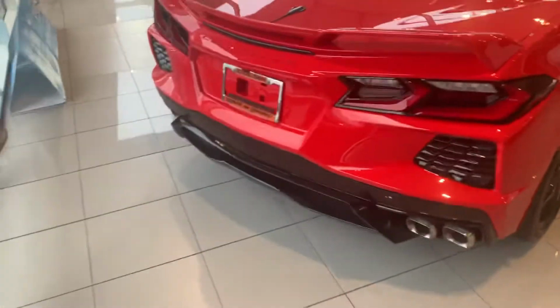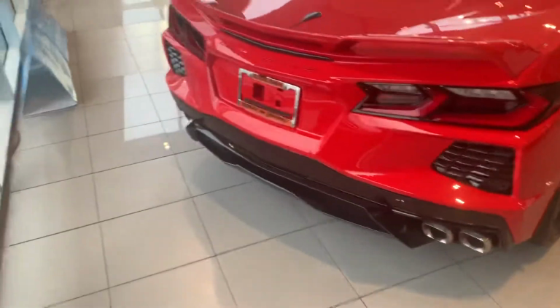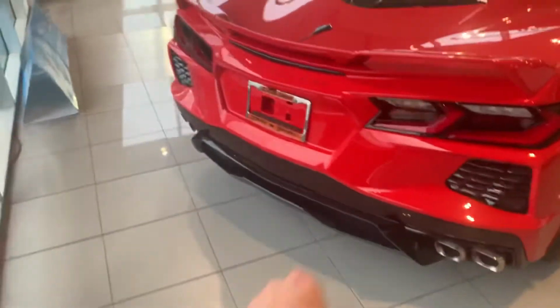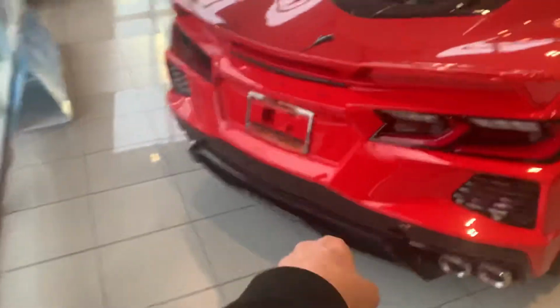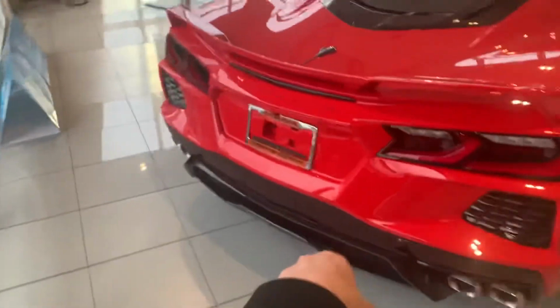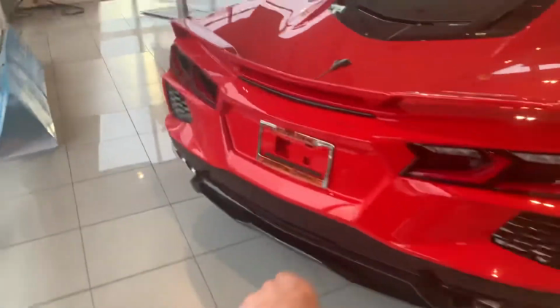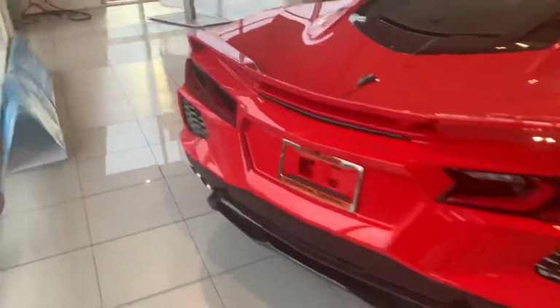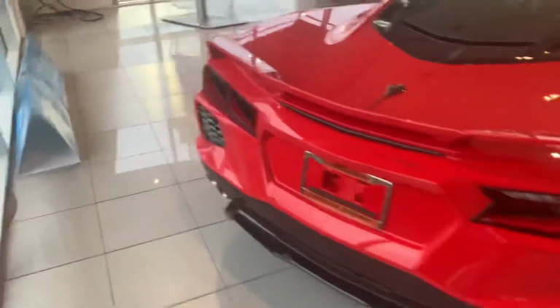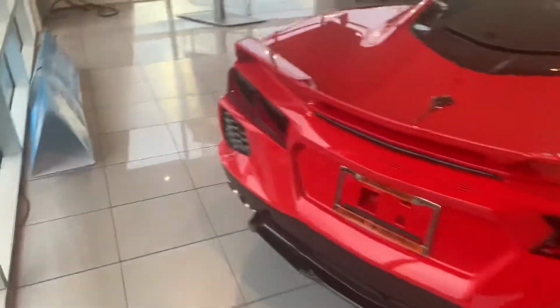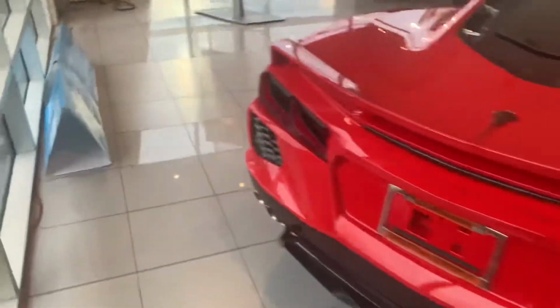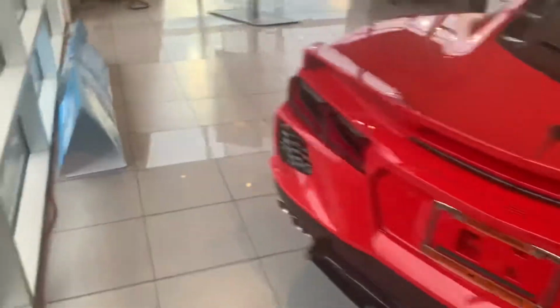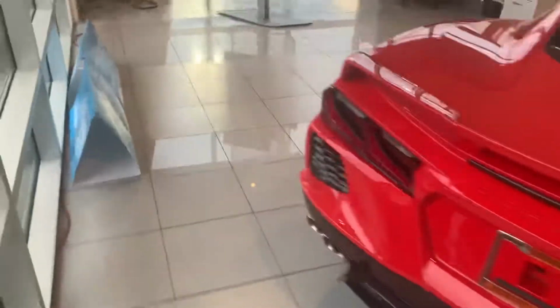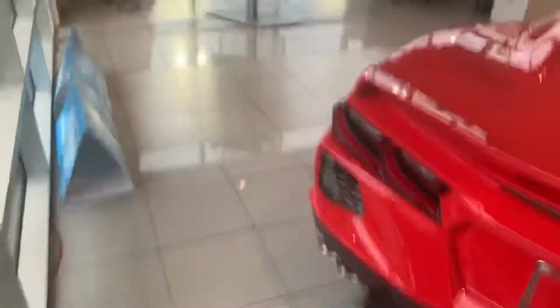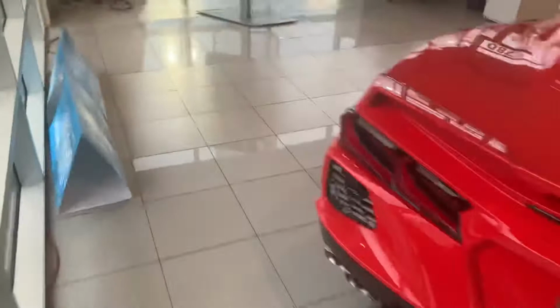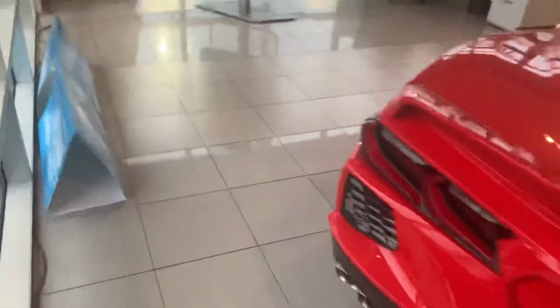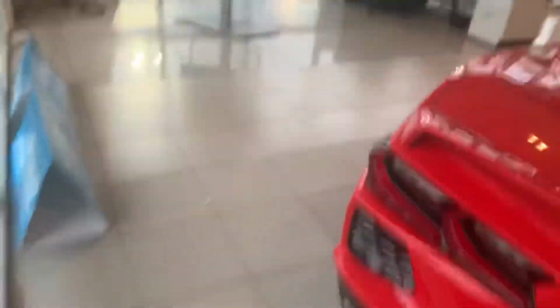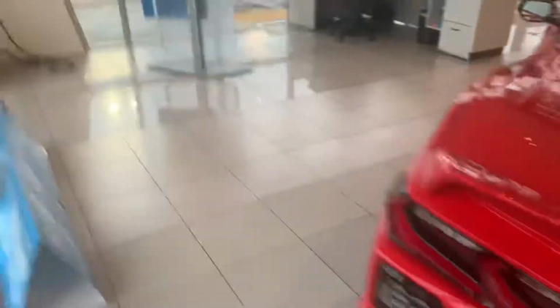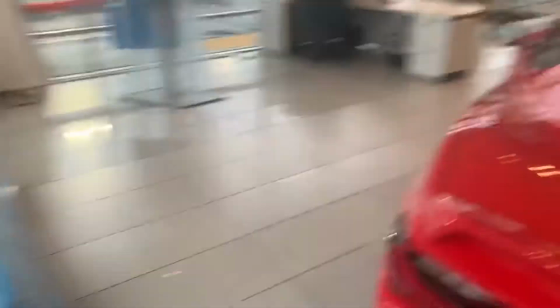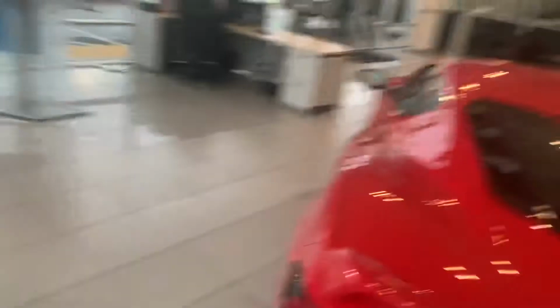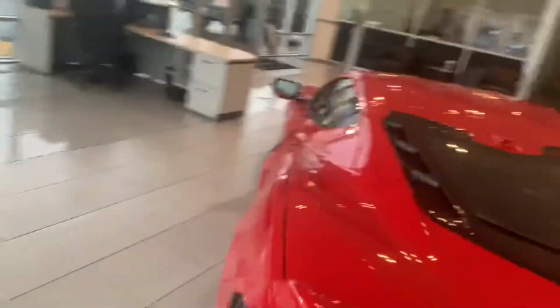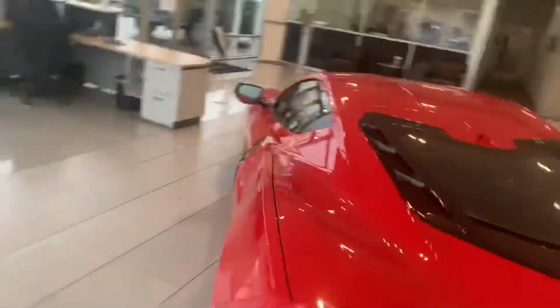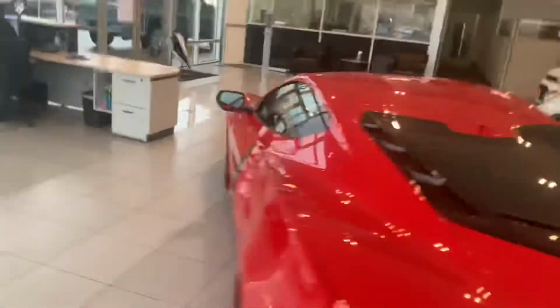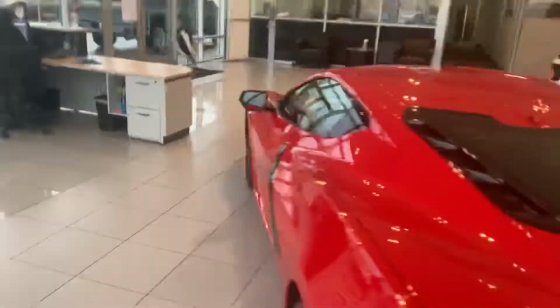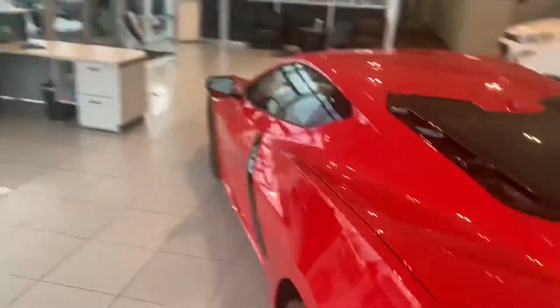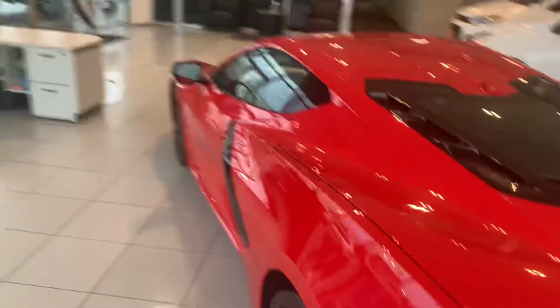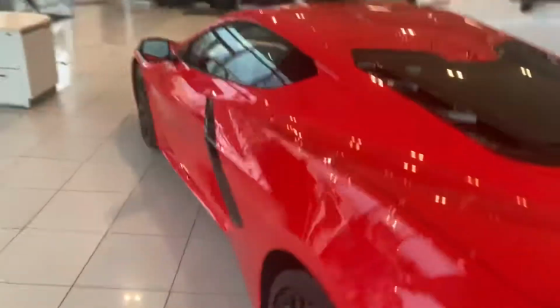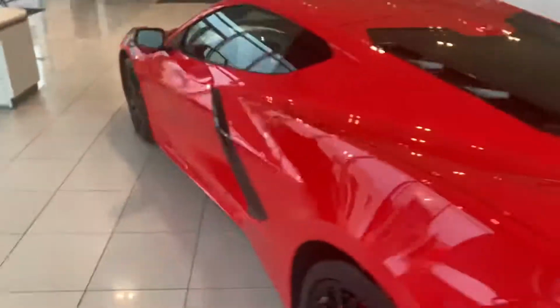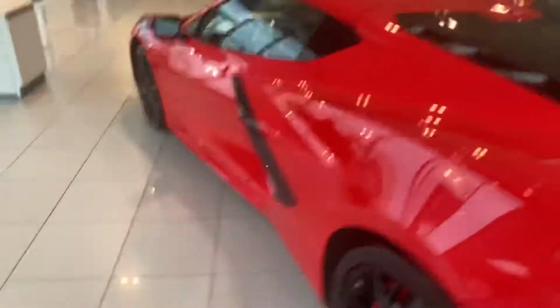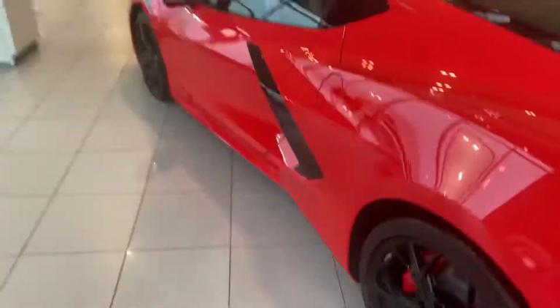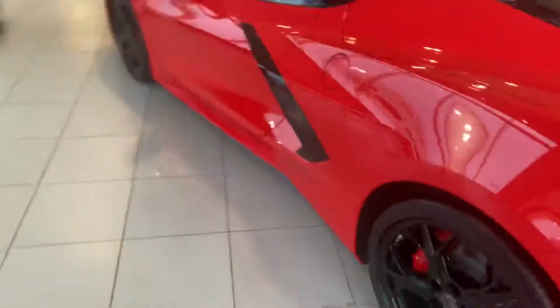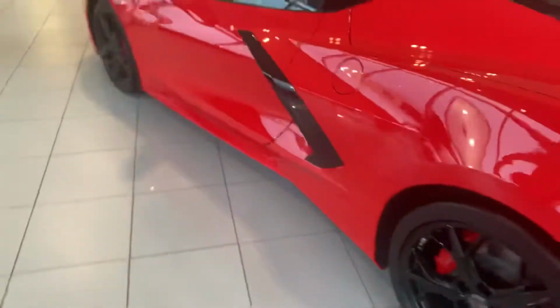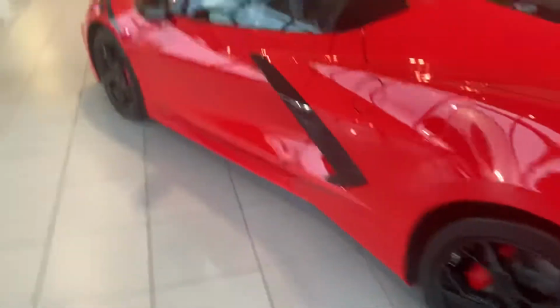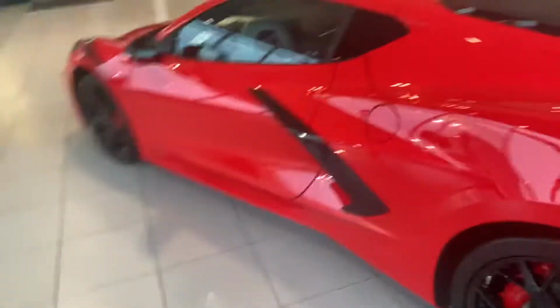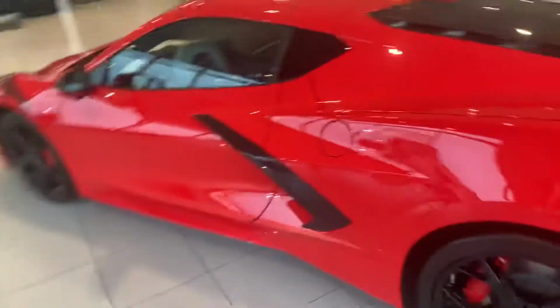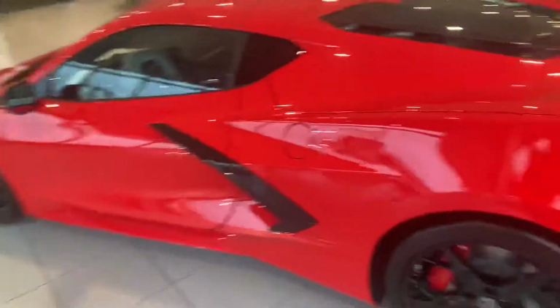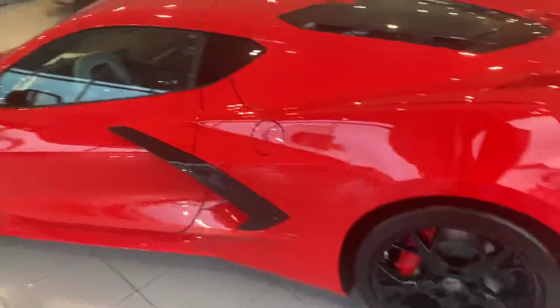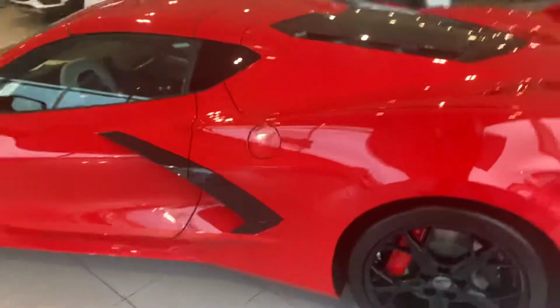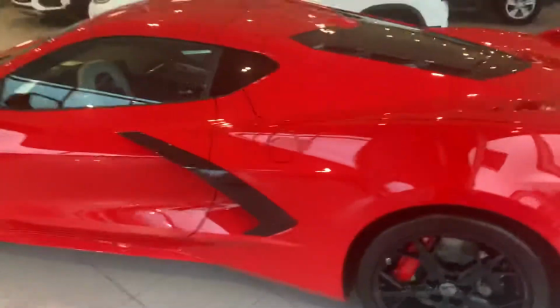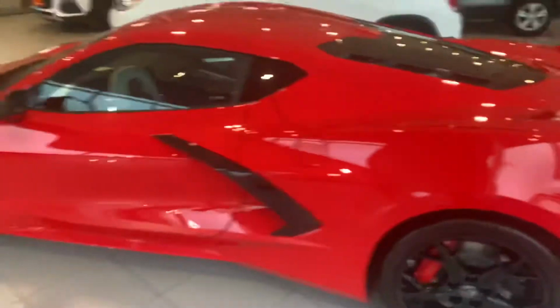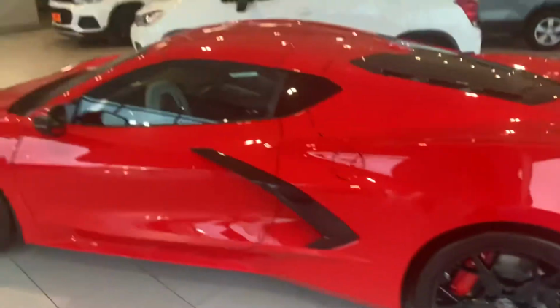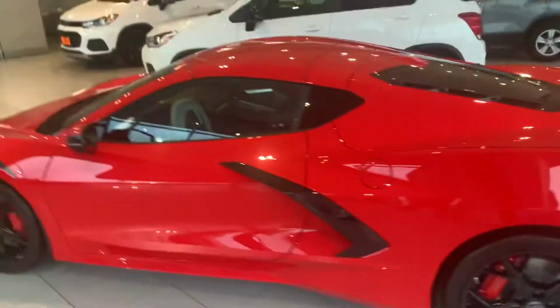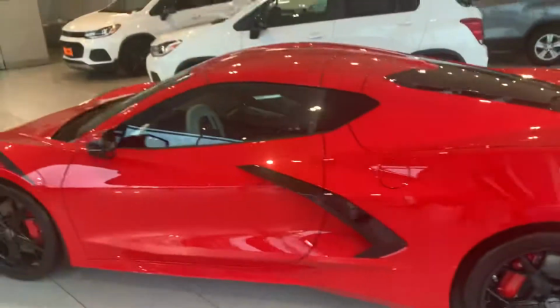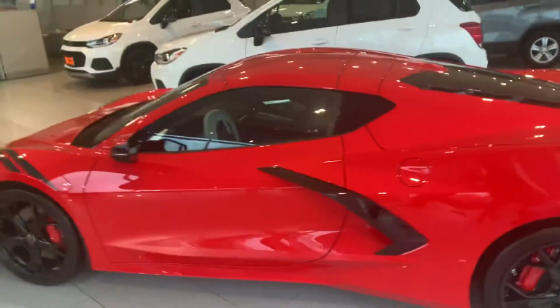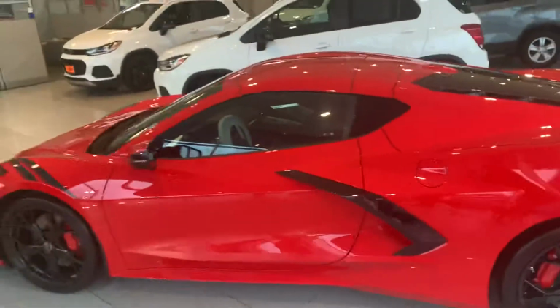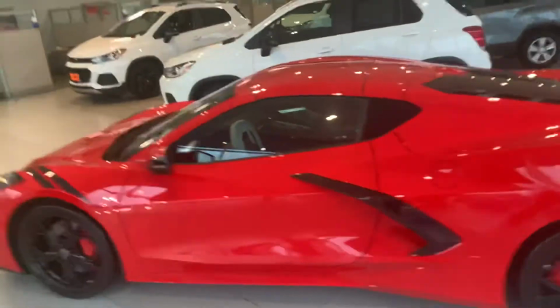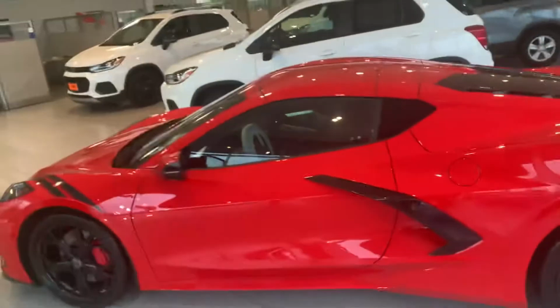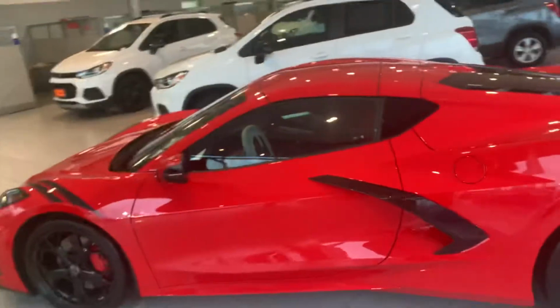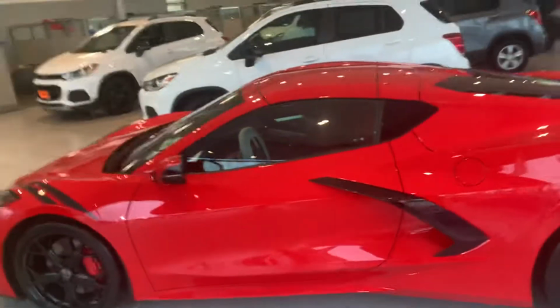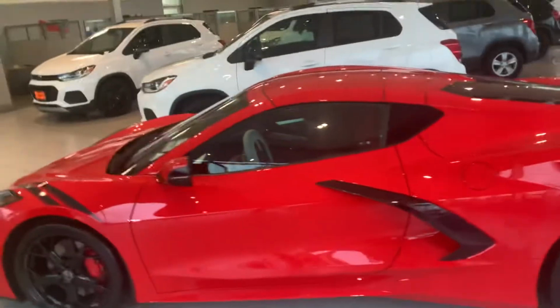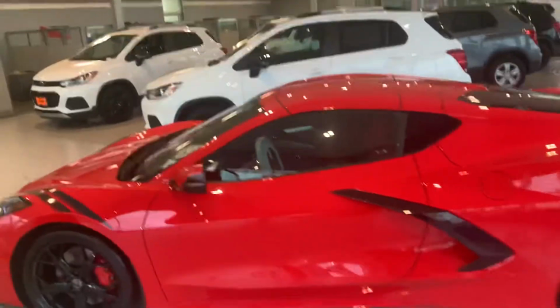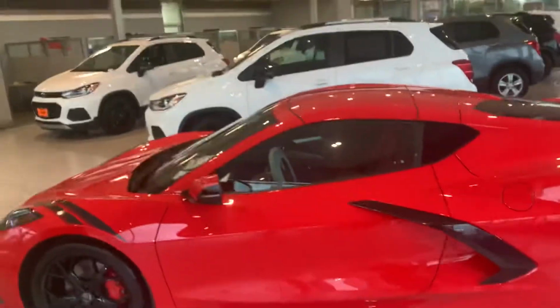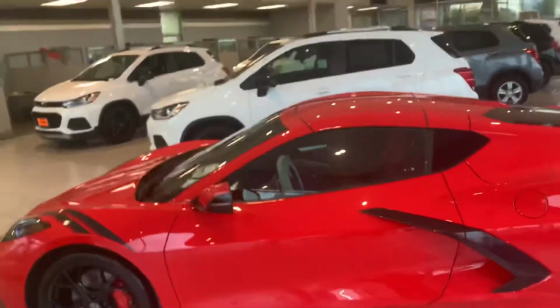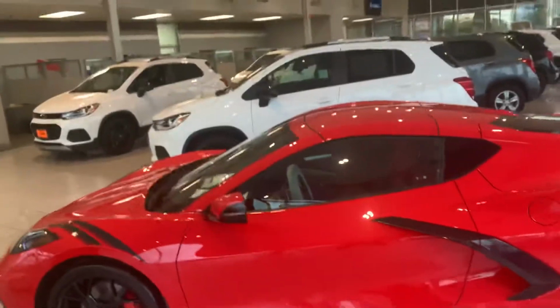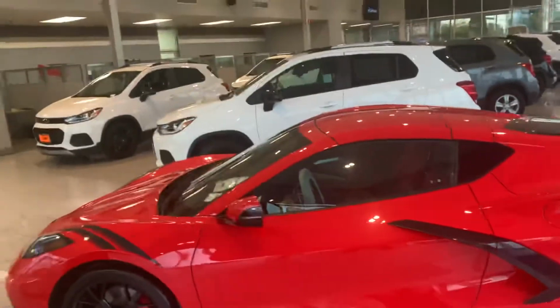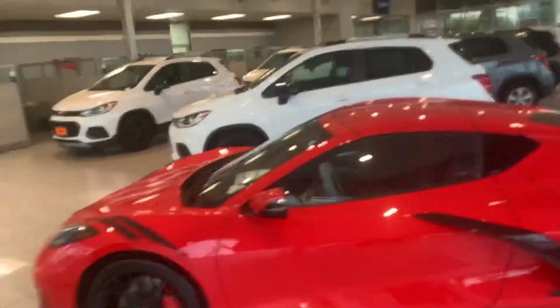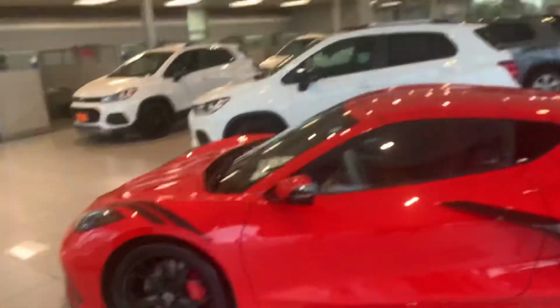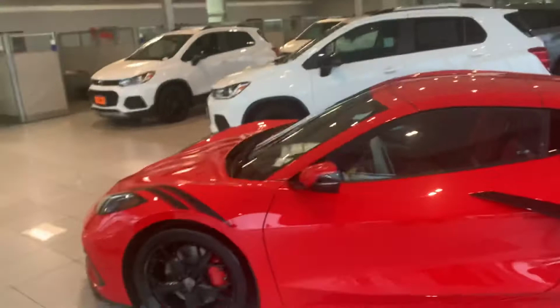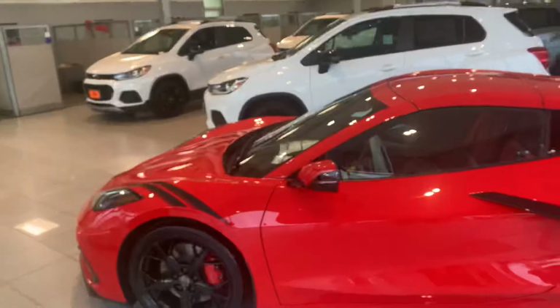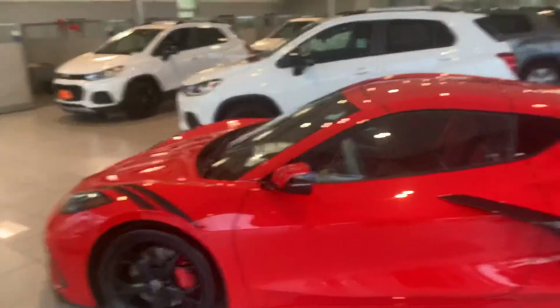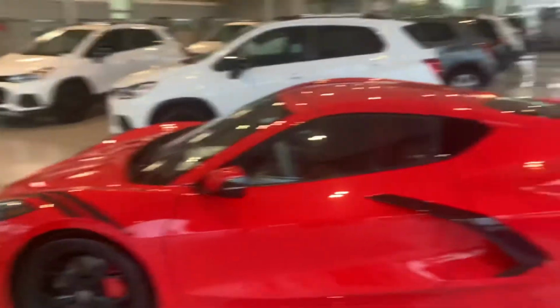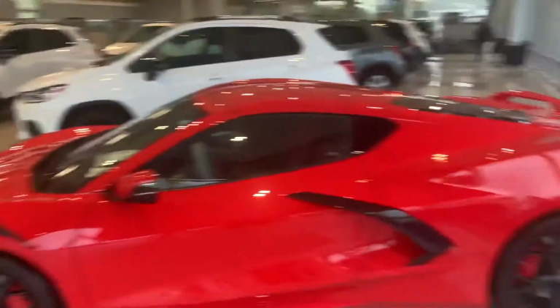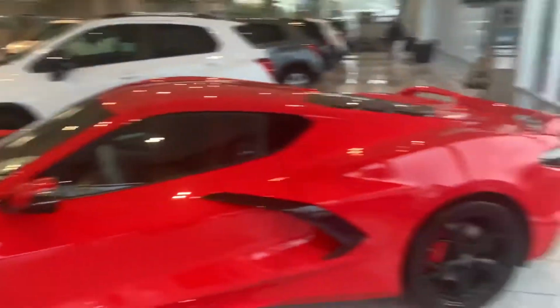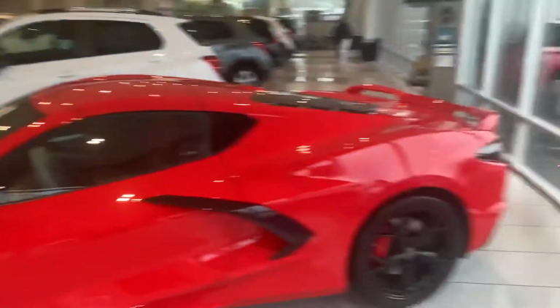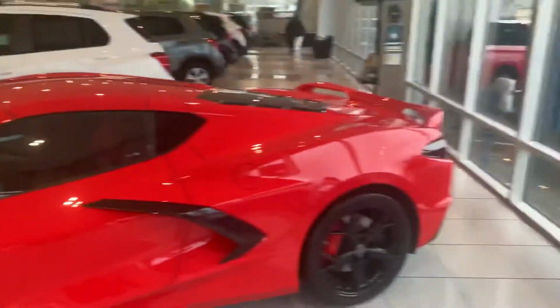Parking sensors on the rear here, the gloss black rims, and much more.